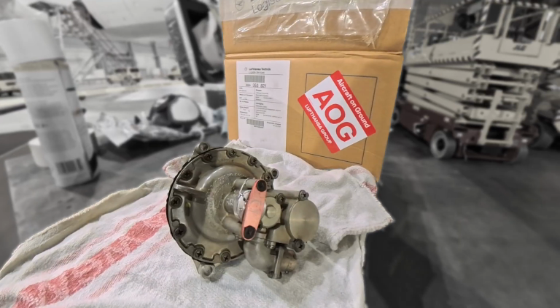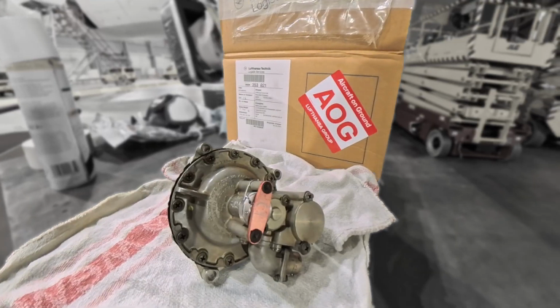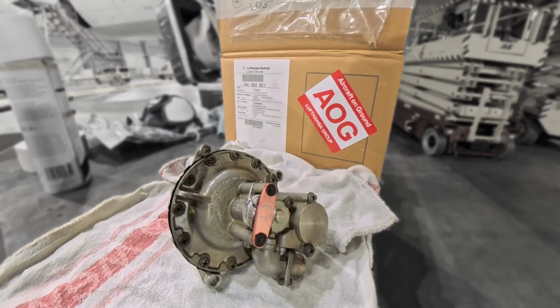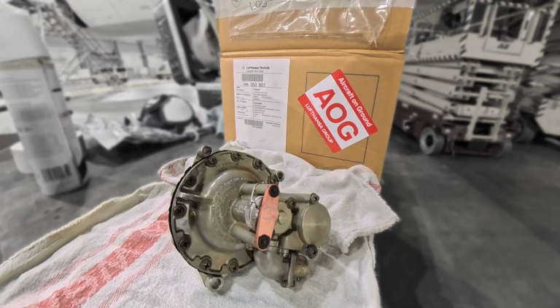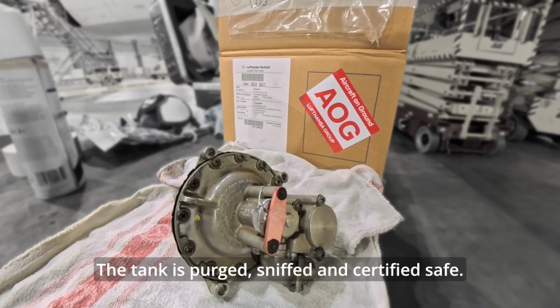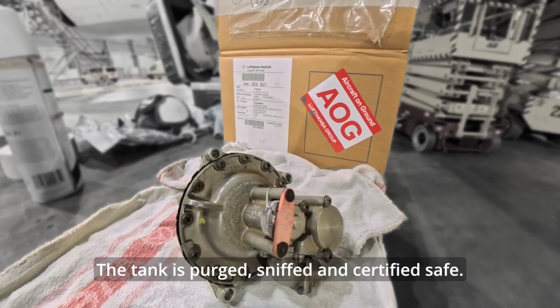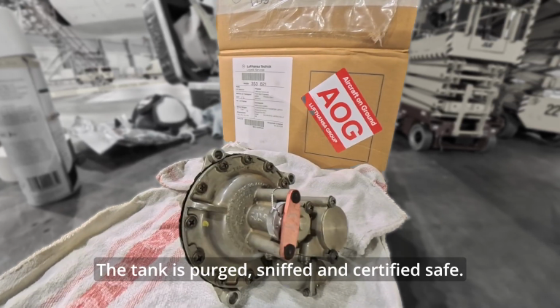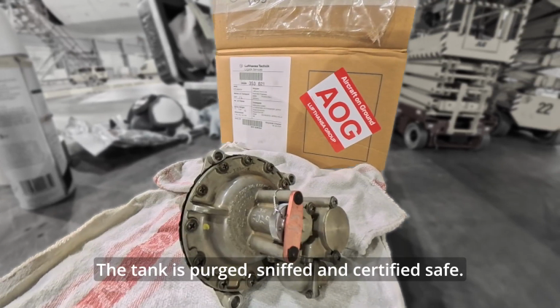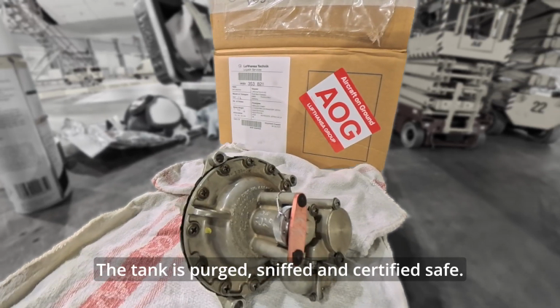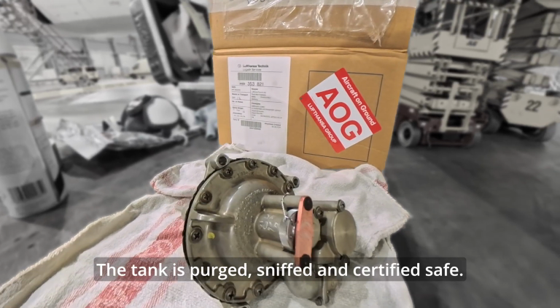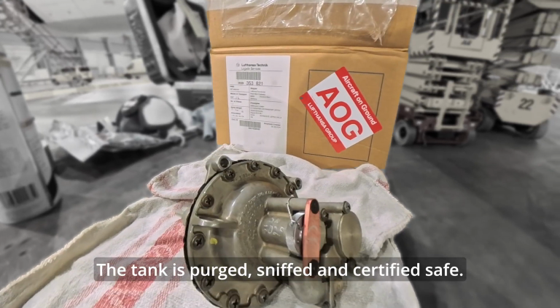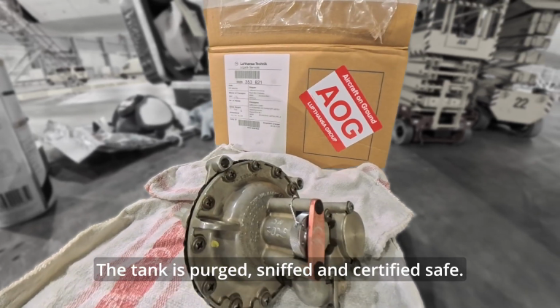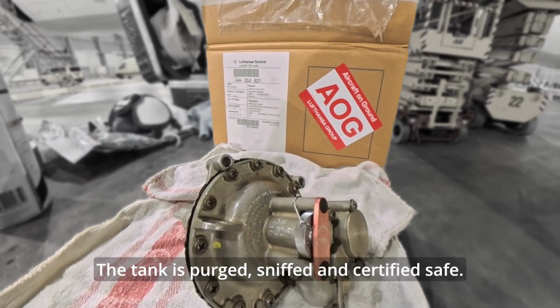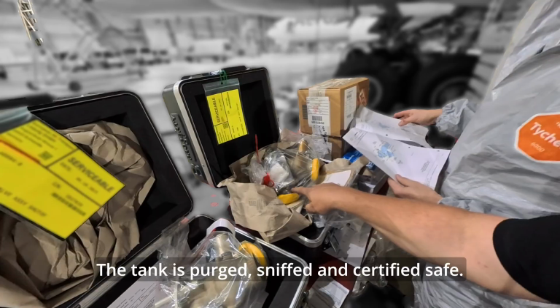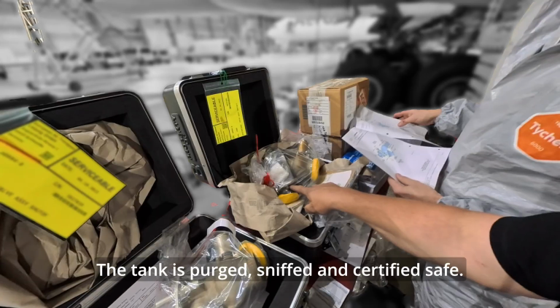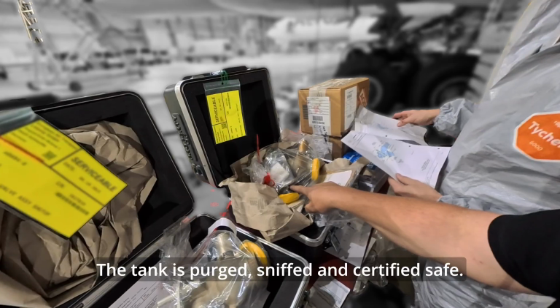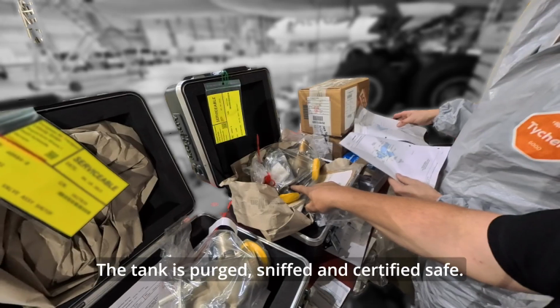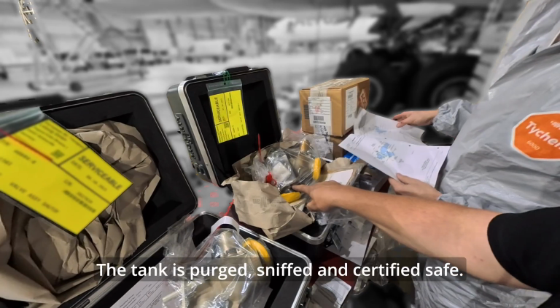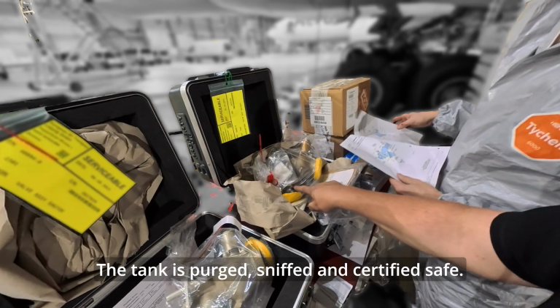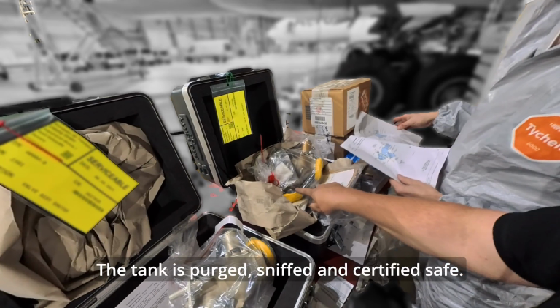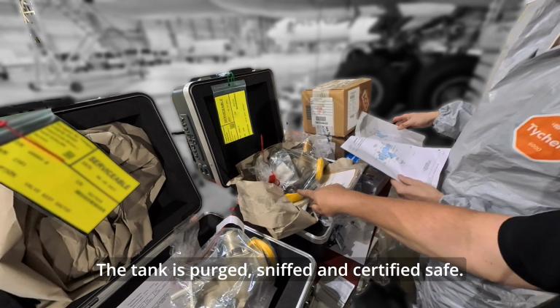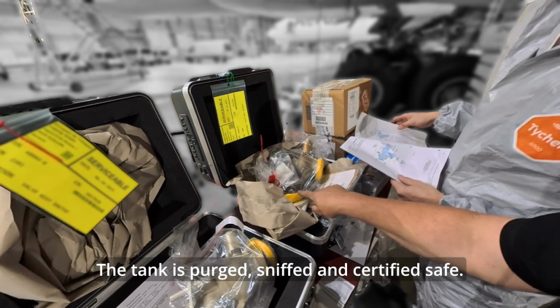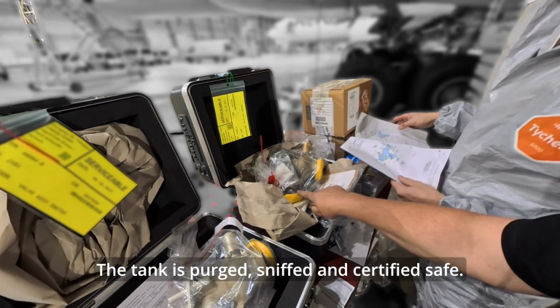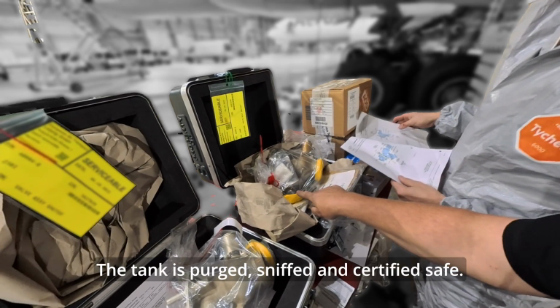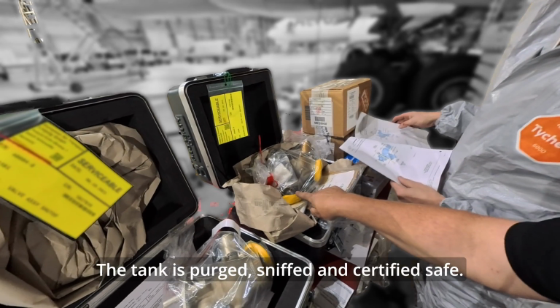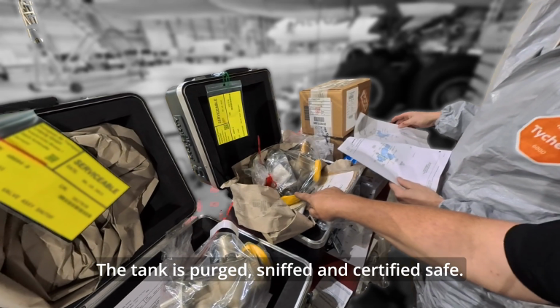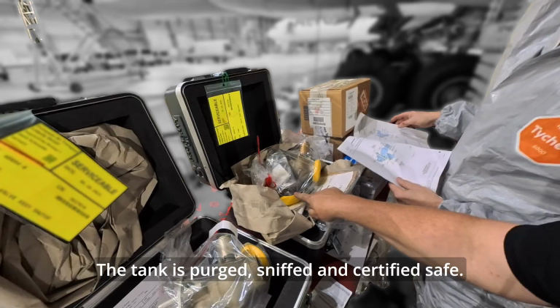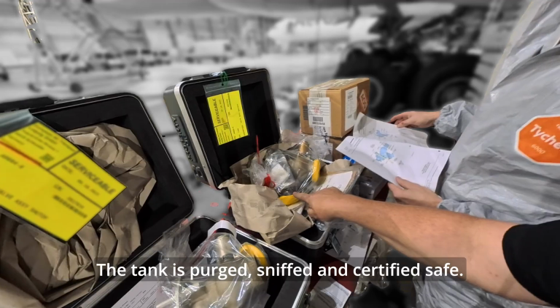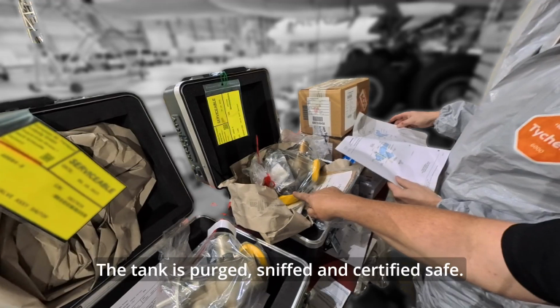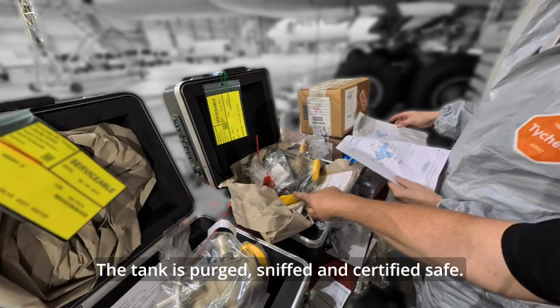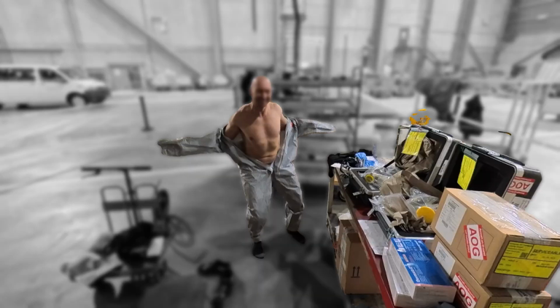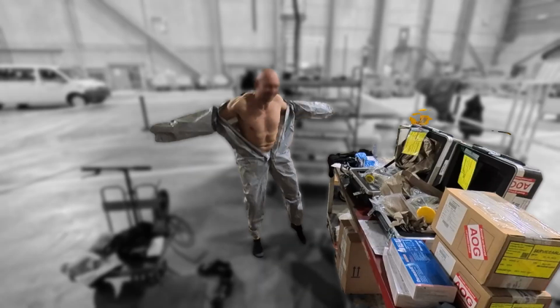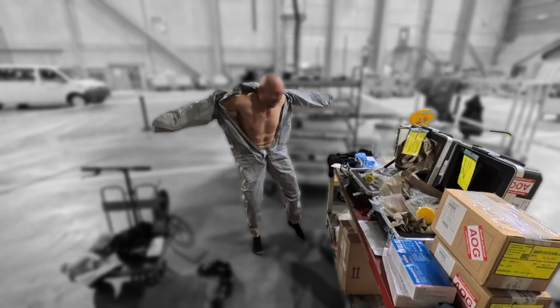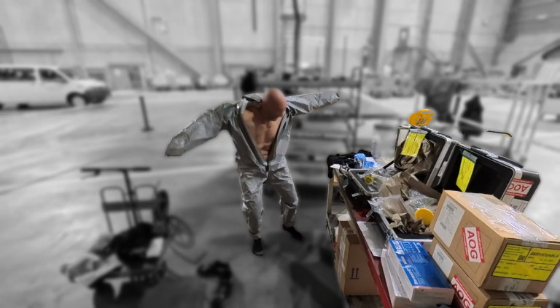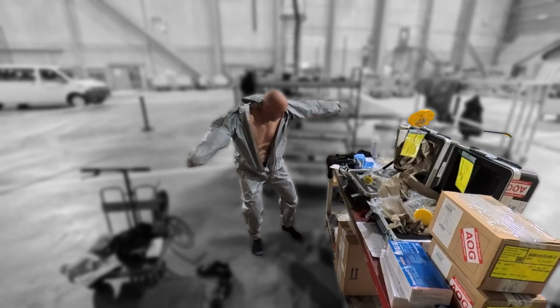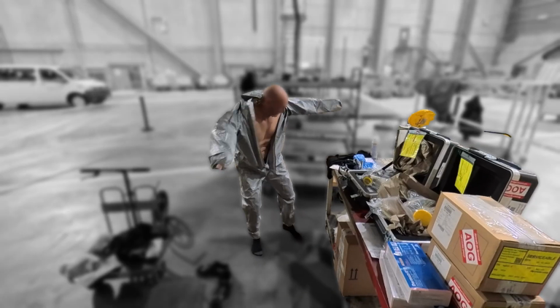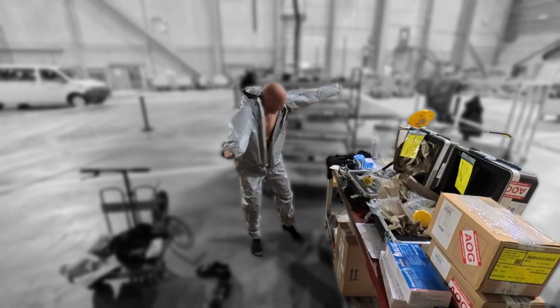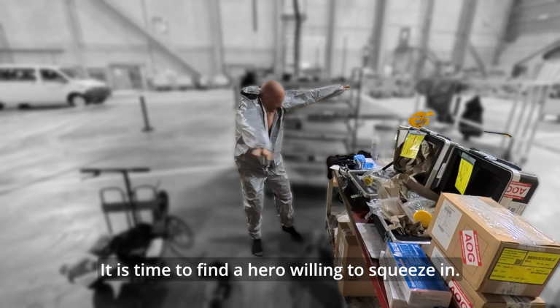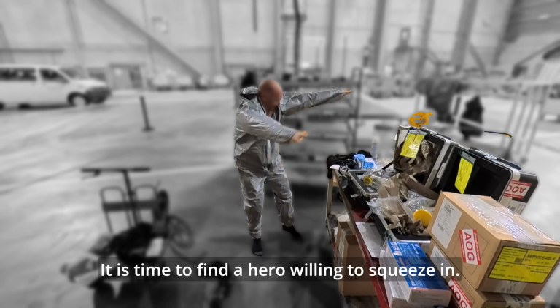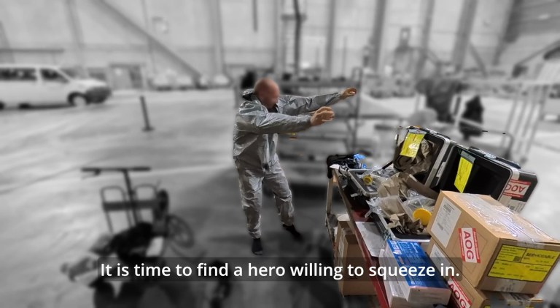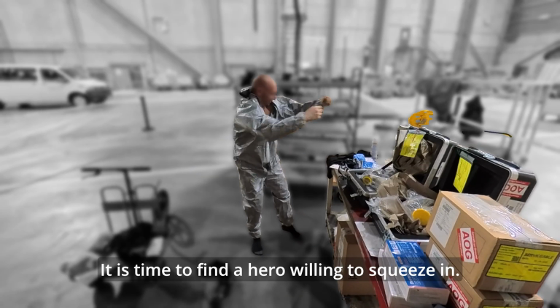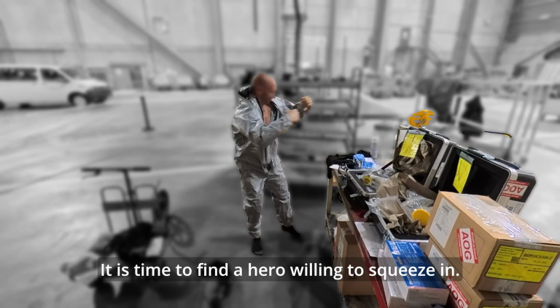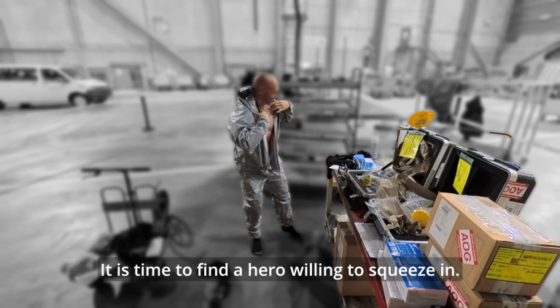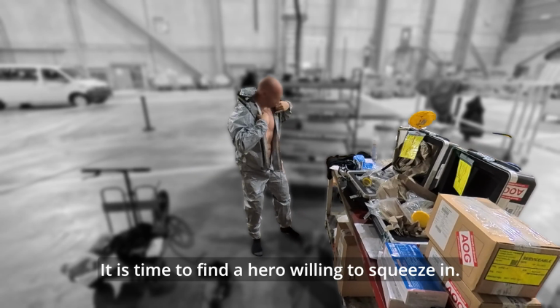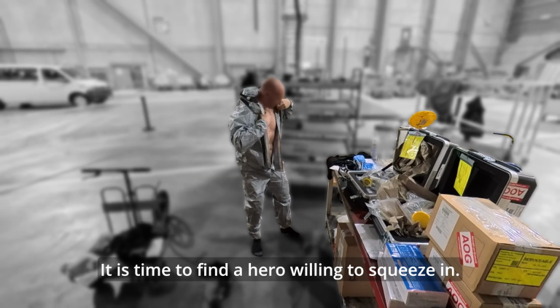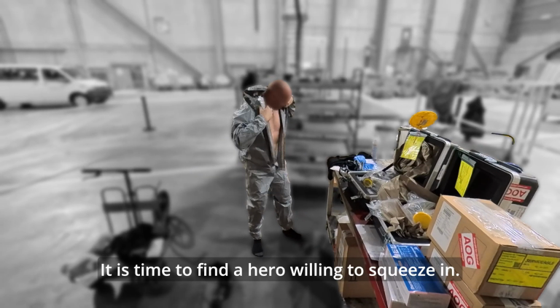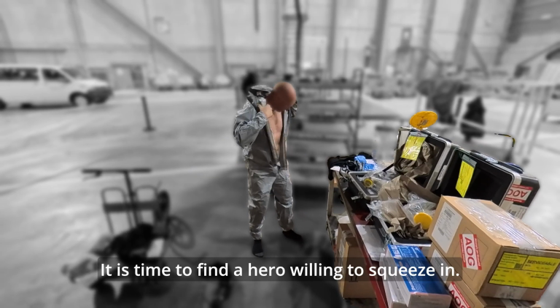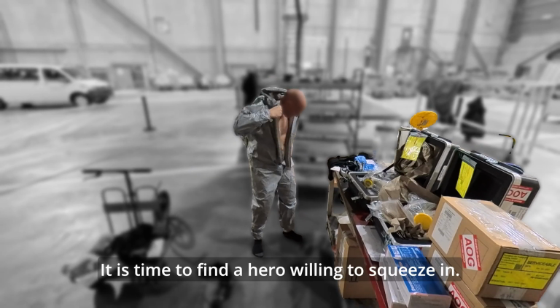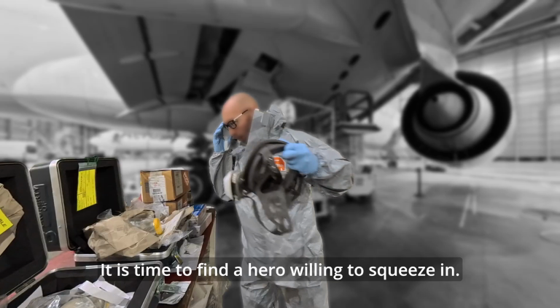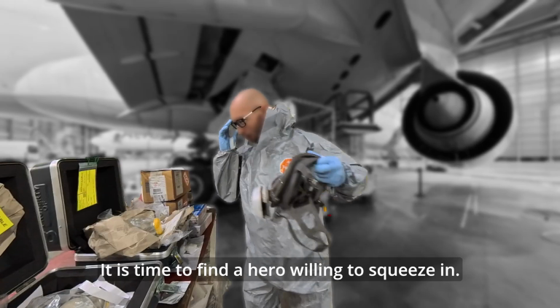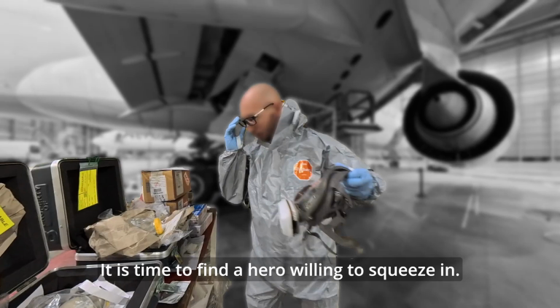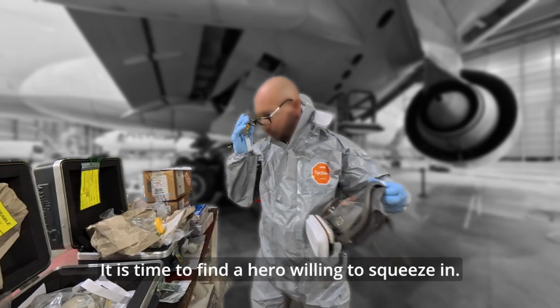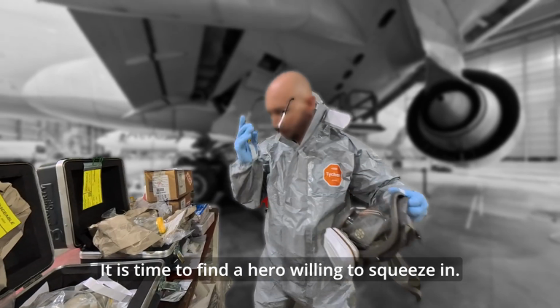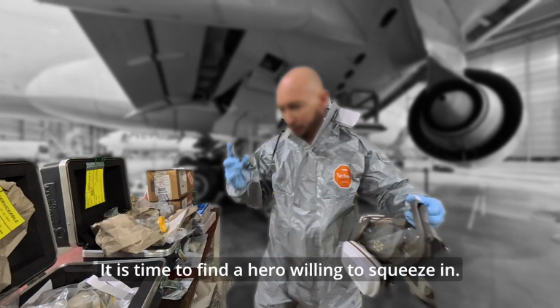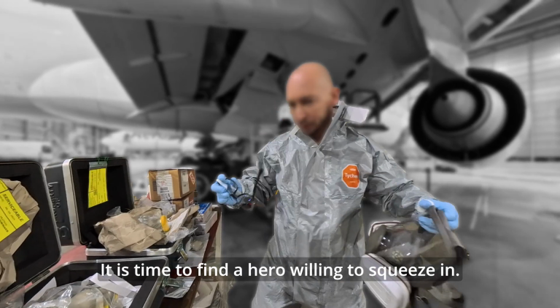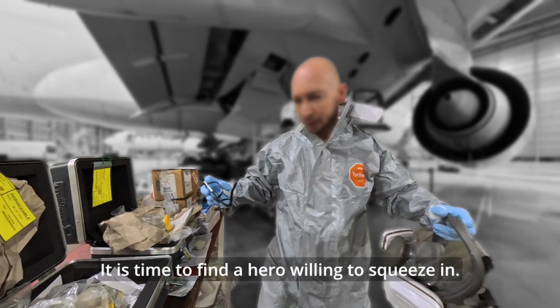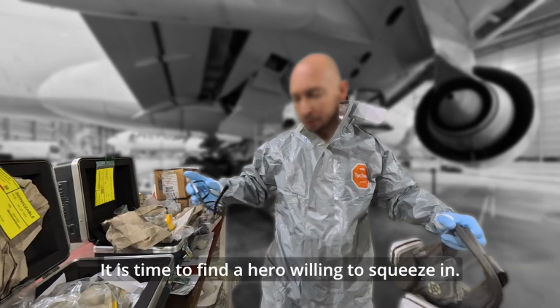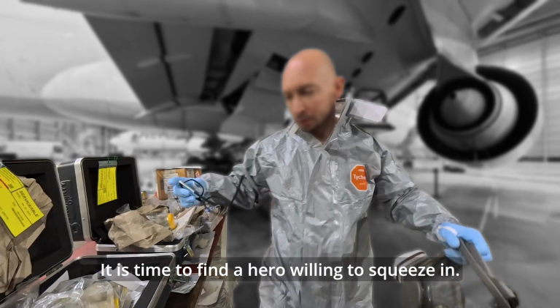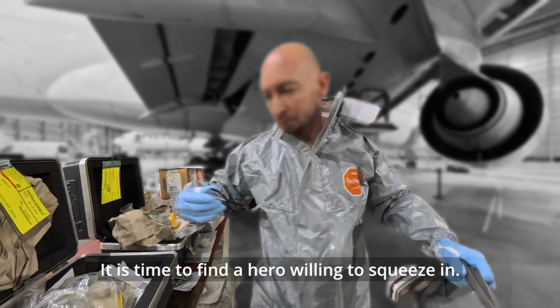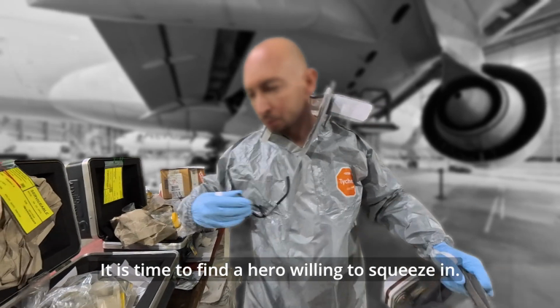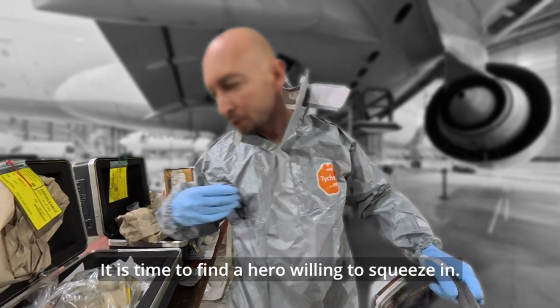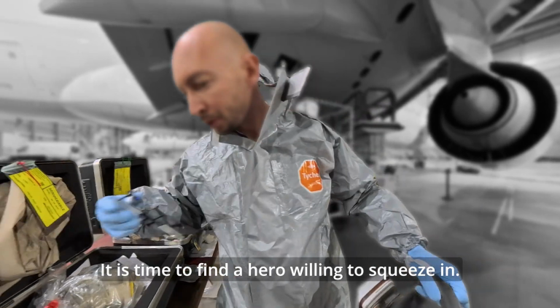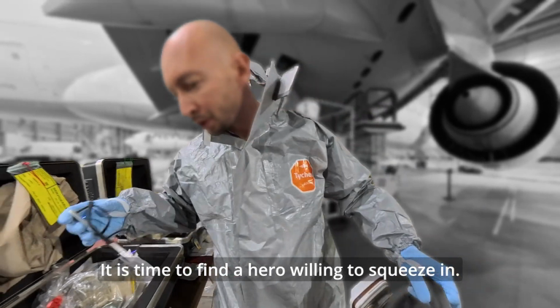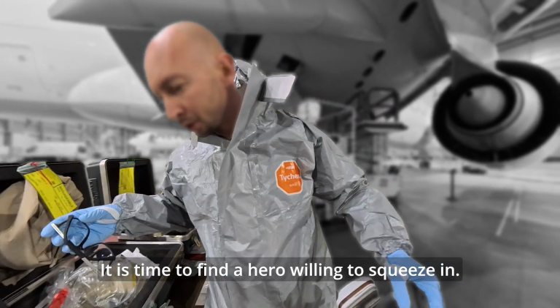The tank is purged, sniffed, and certified safe. It is time to find a hero willing to squeeze in.